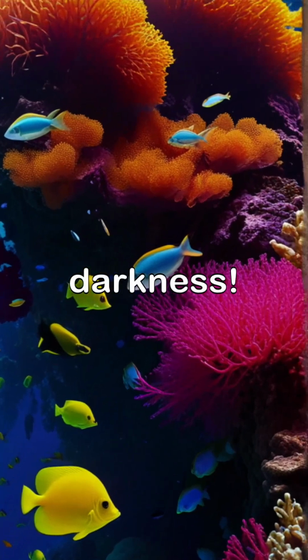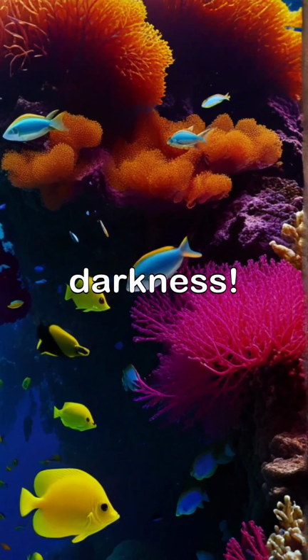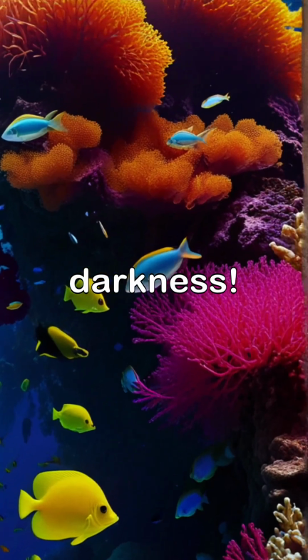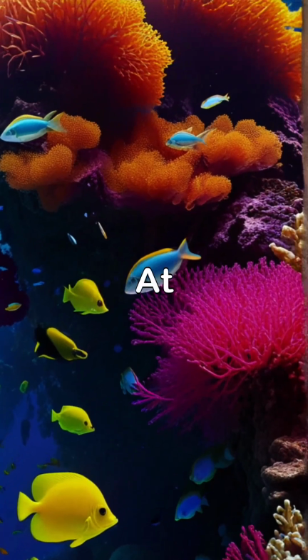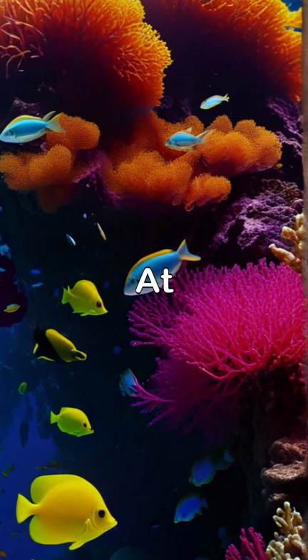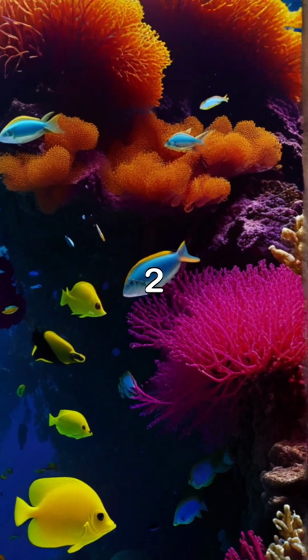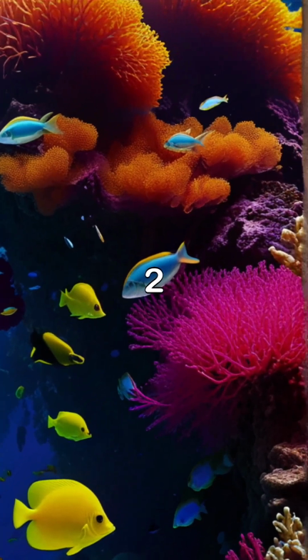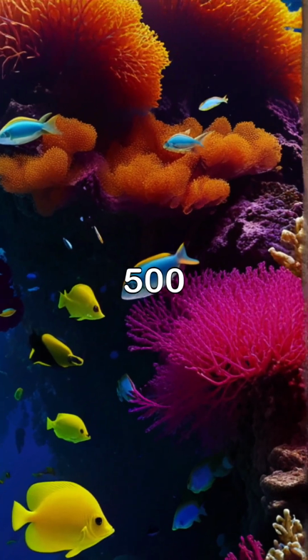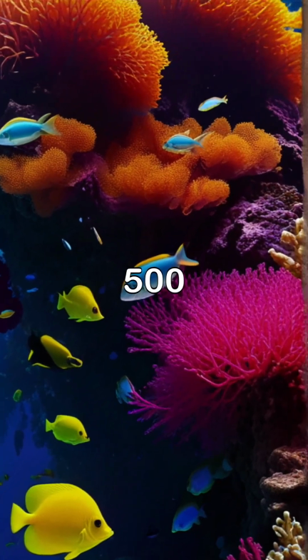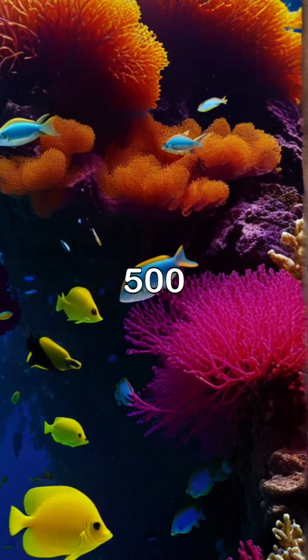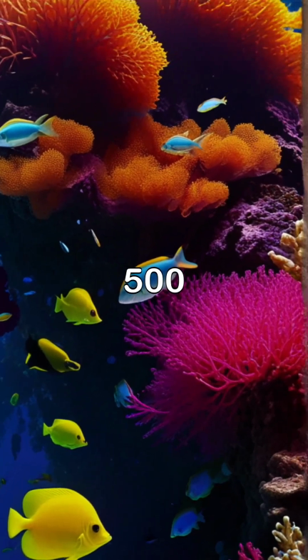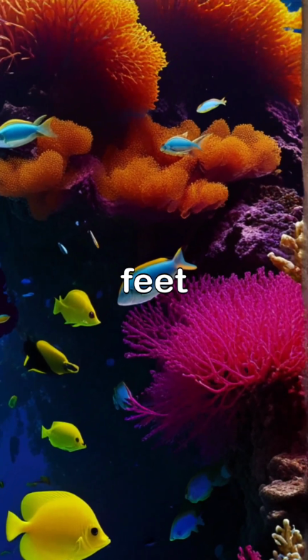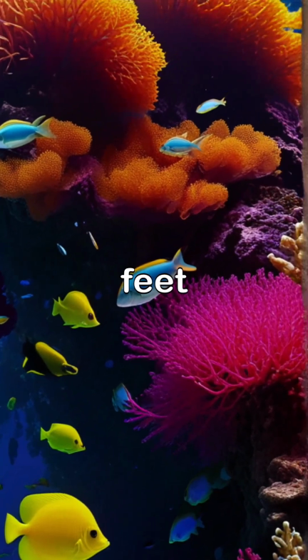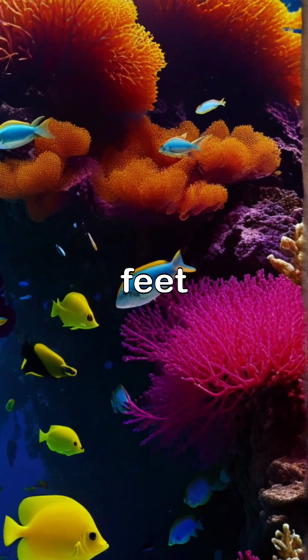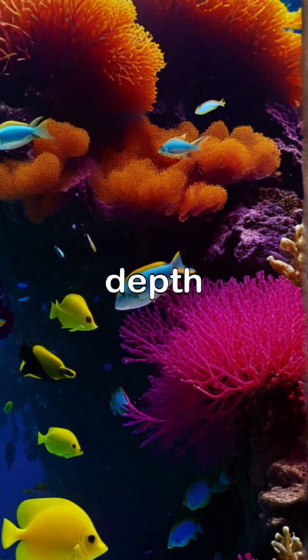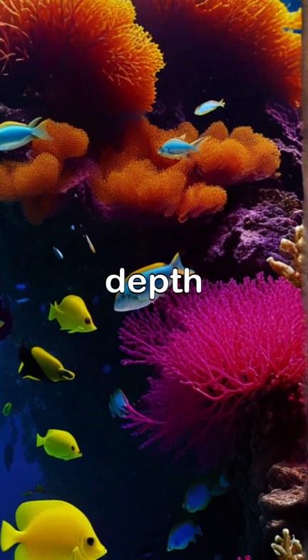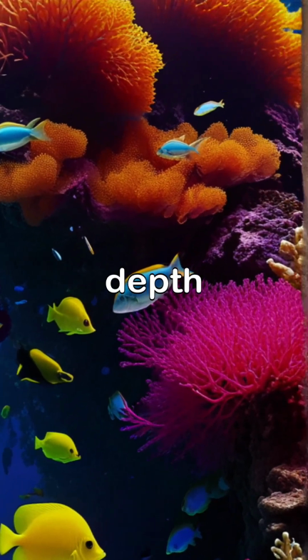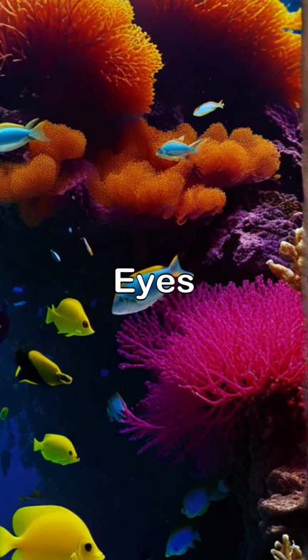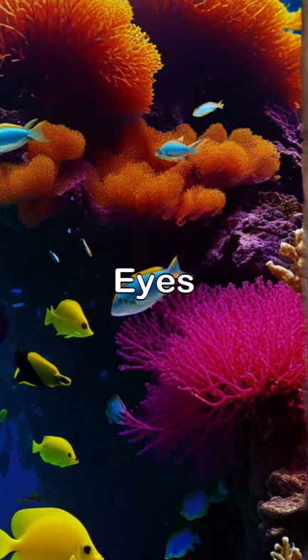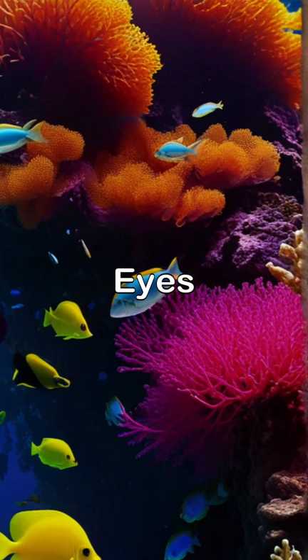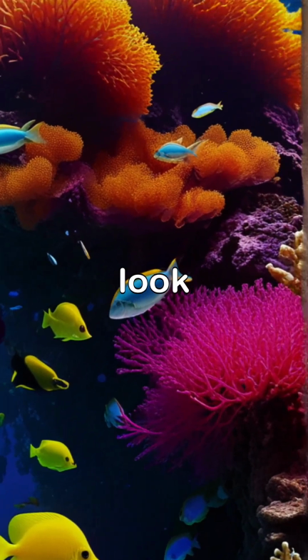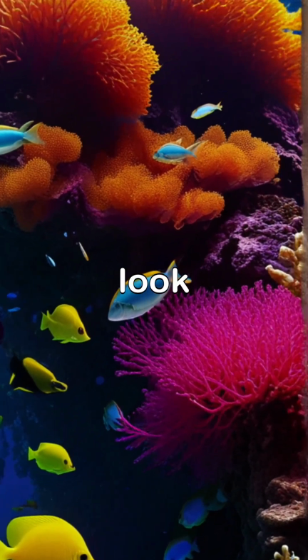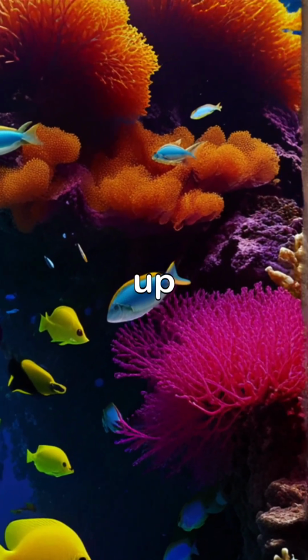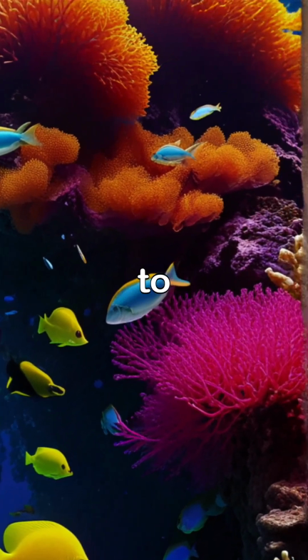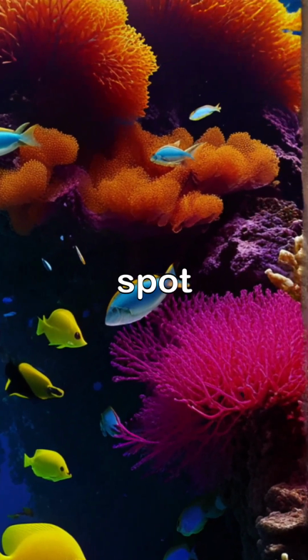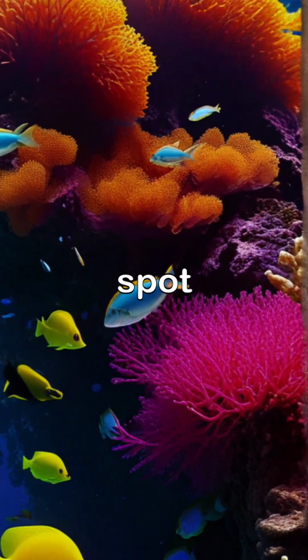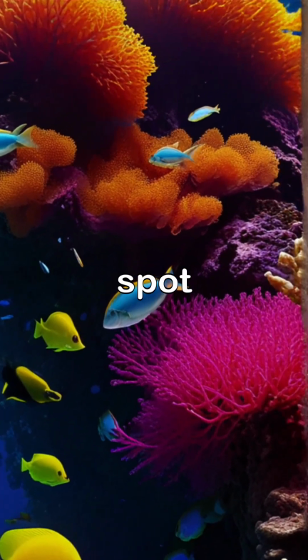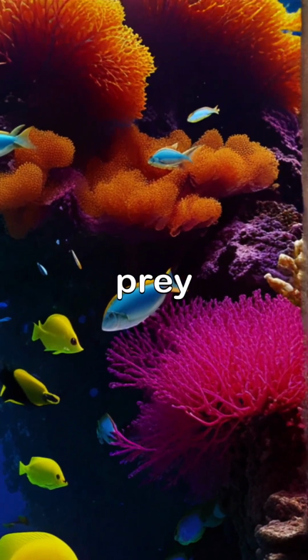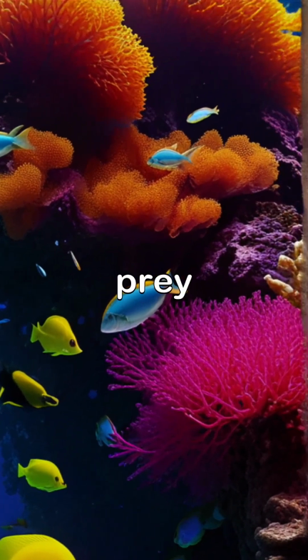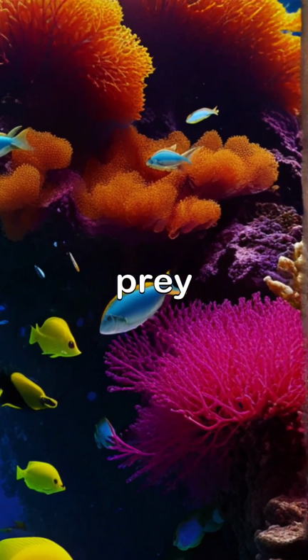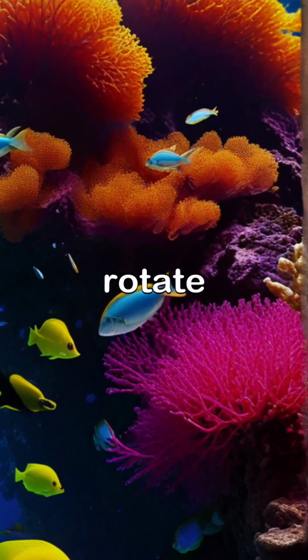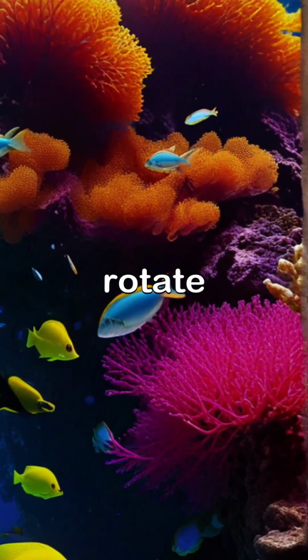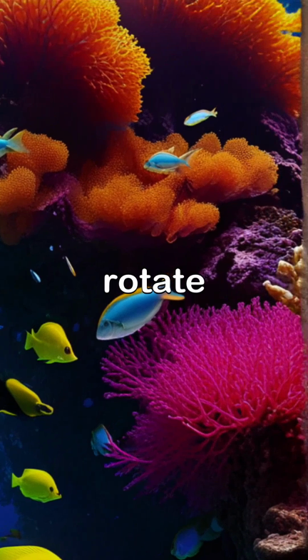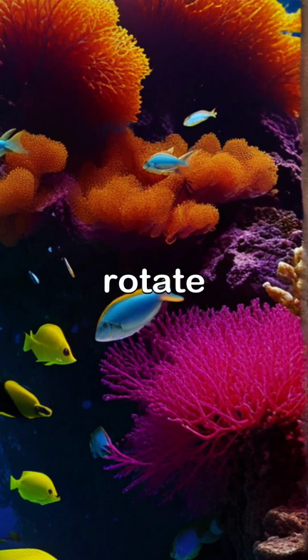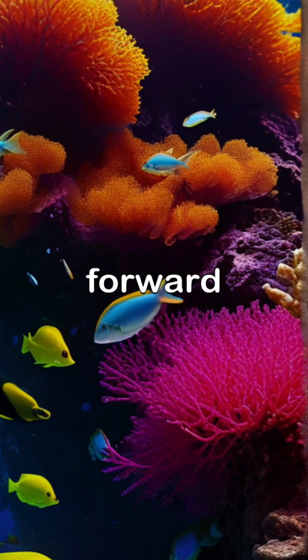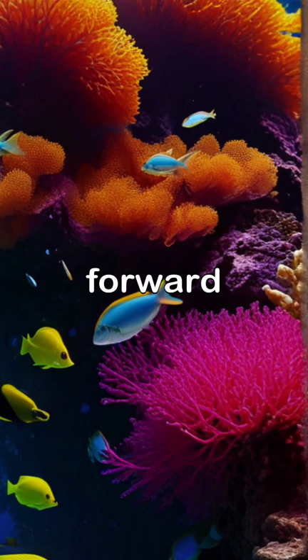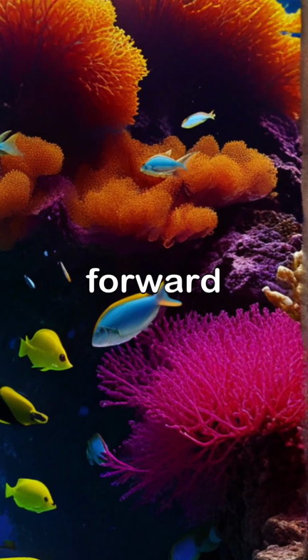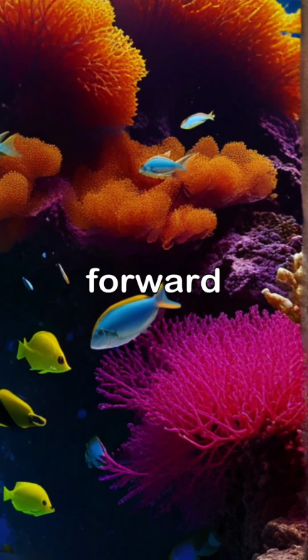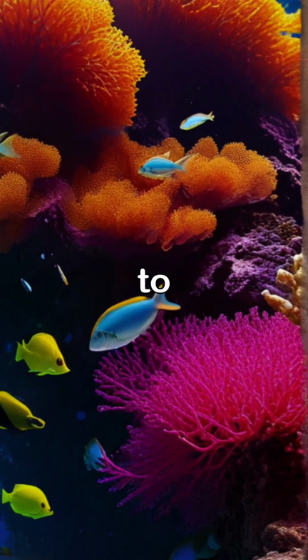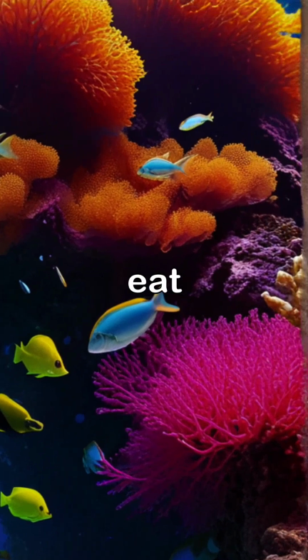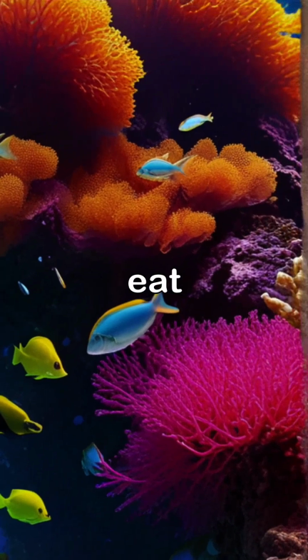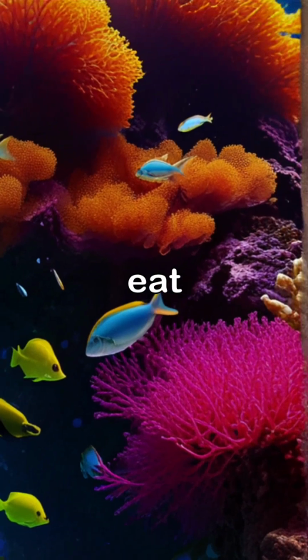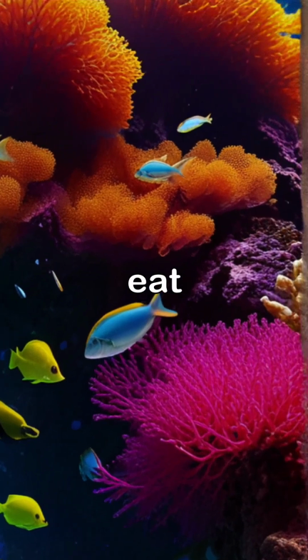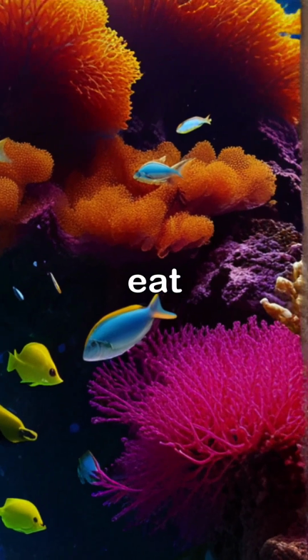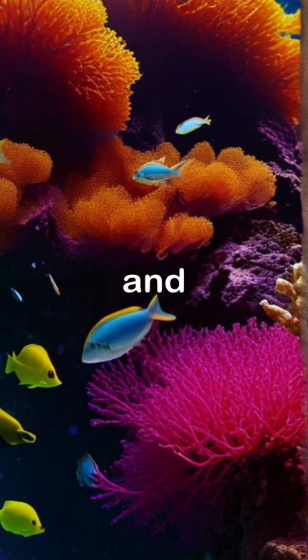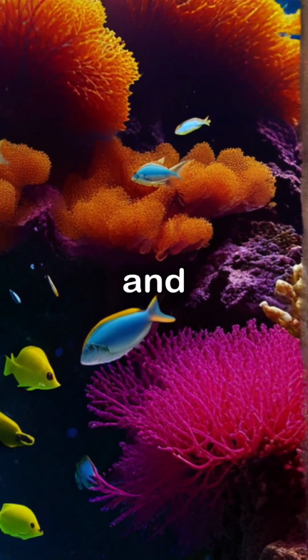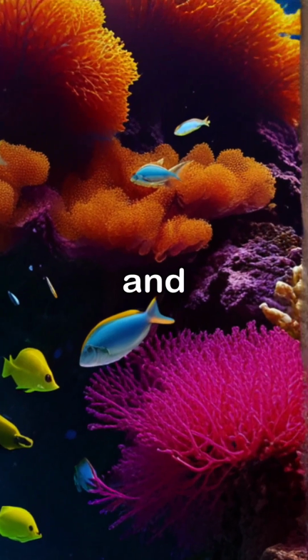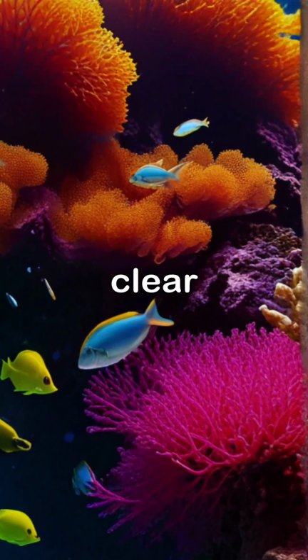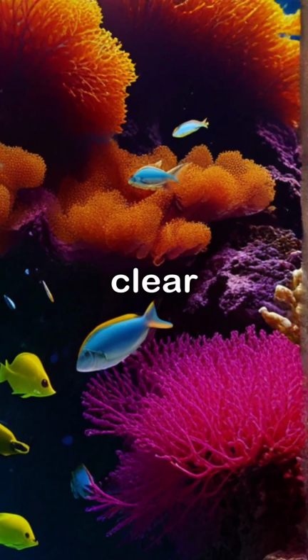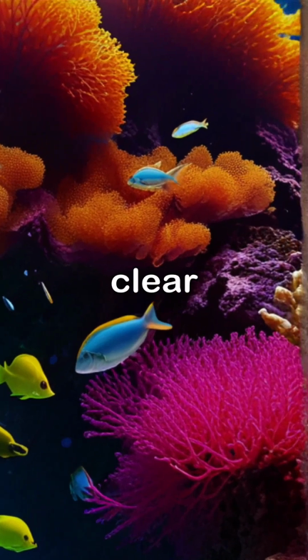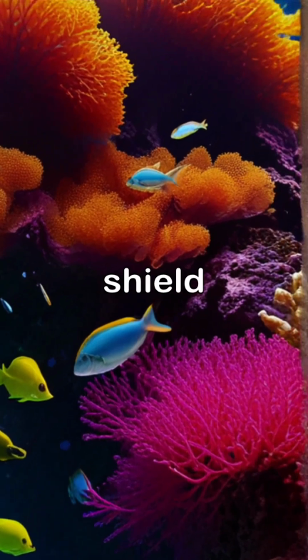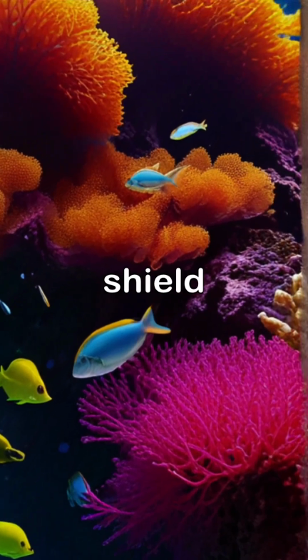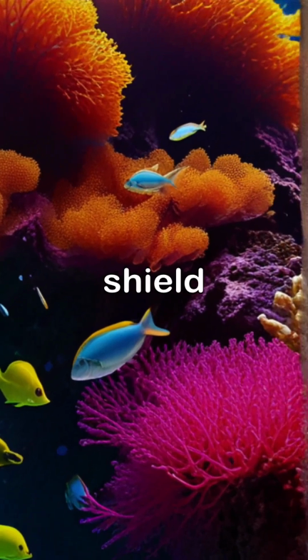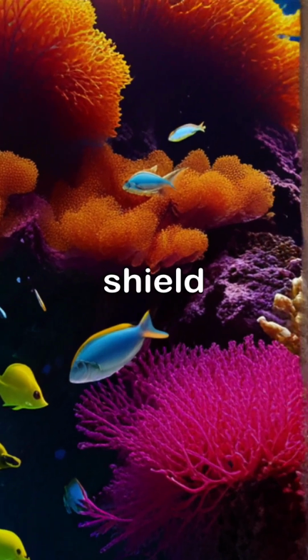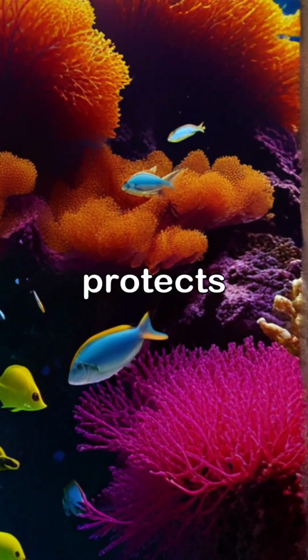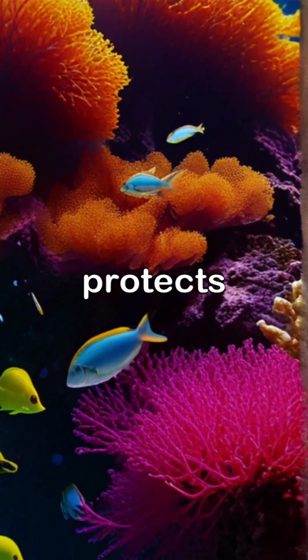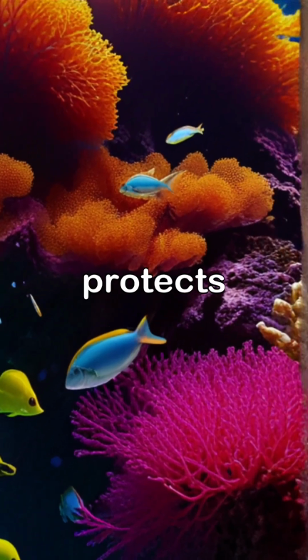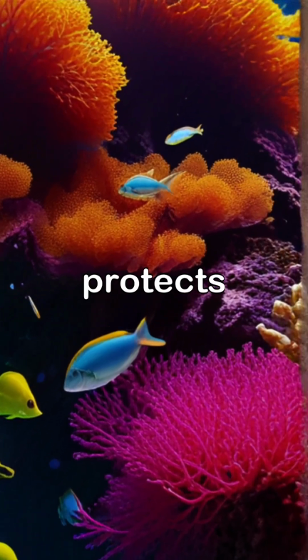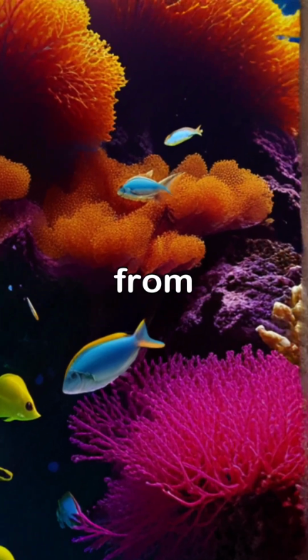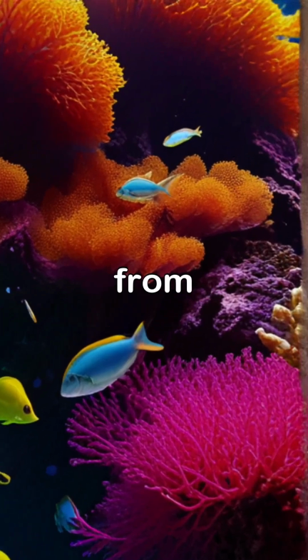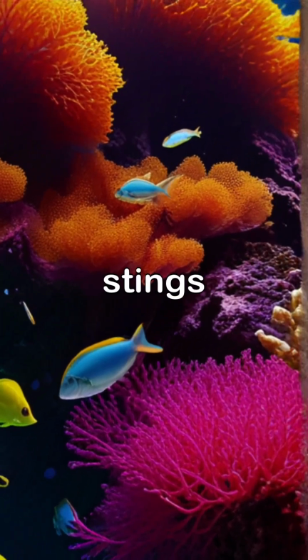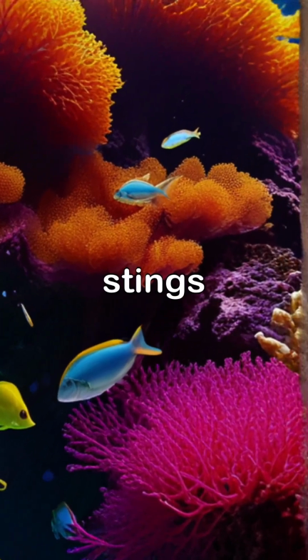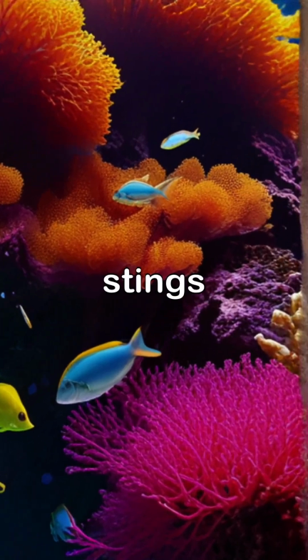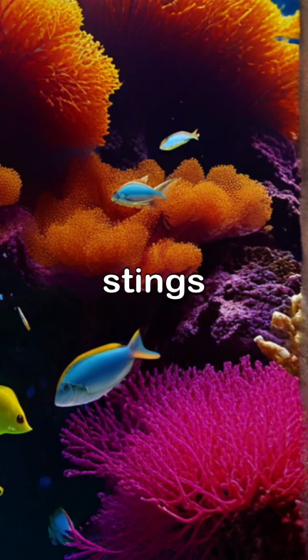At 2,500 feet depth, the eyes look up to spot prey, rotate forward to eat, and a clear shield protects them from stings.